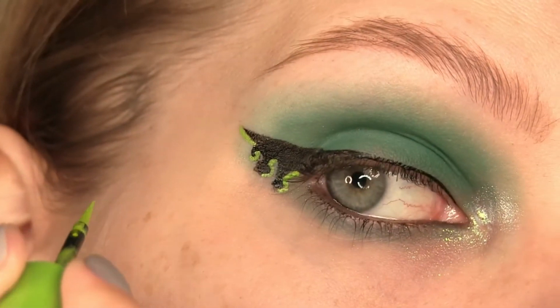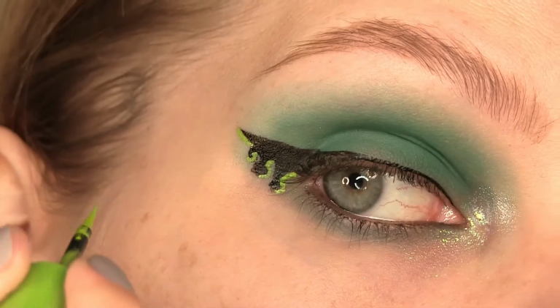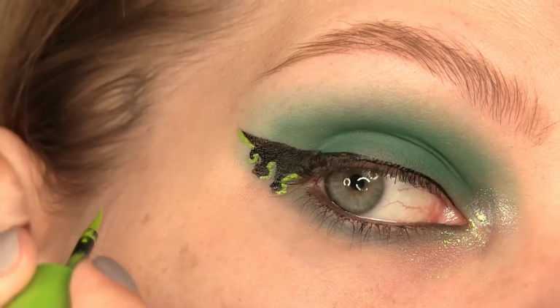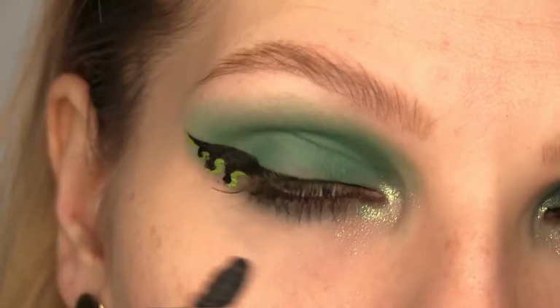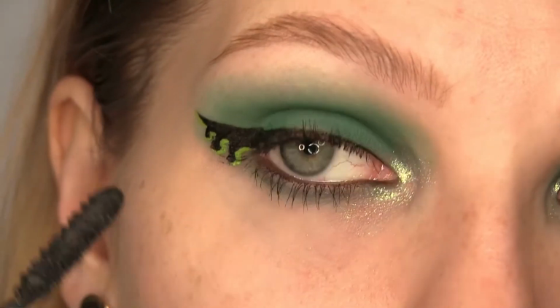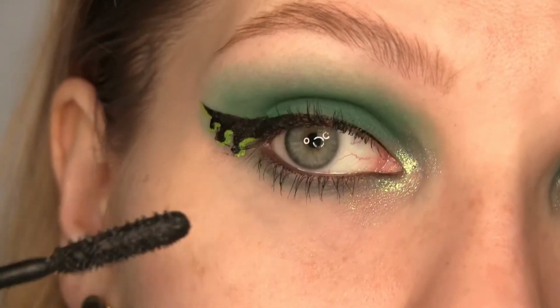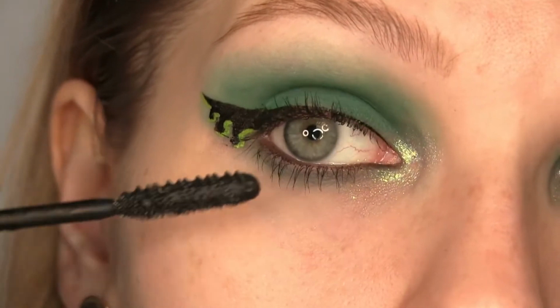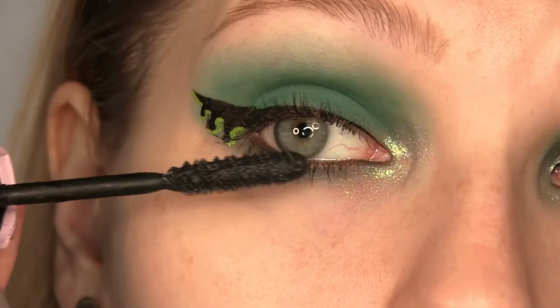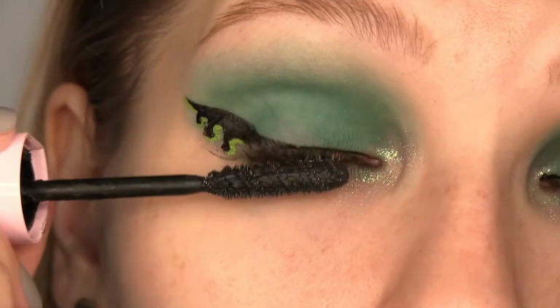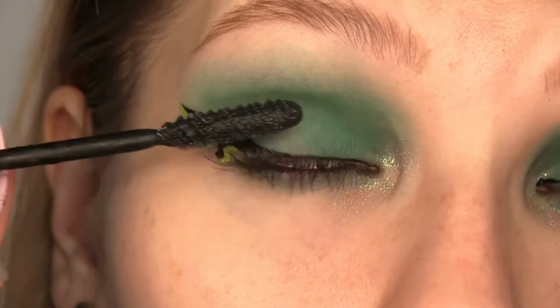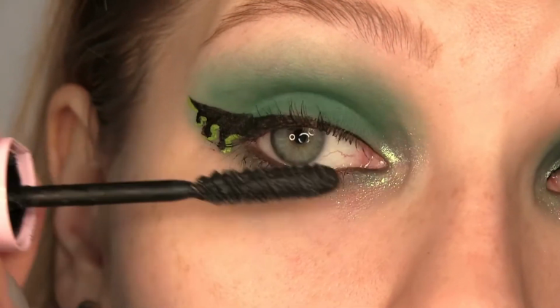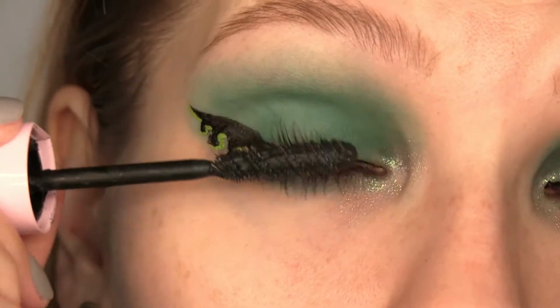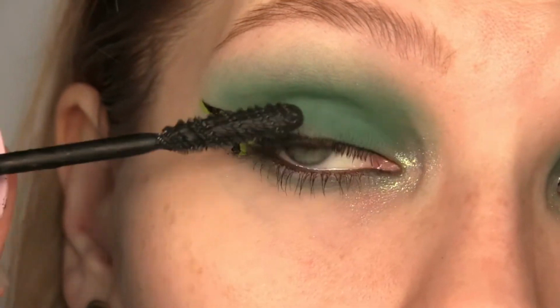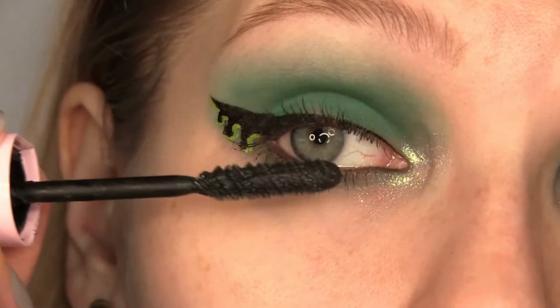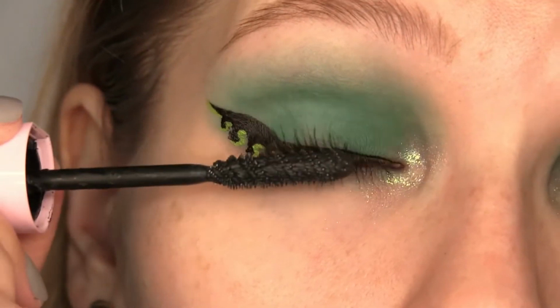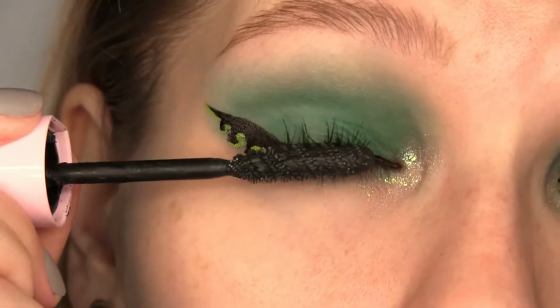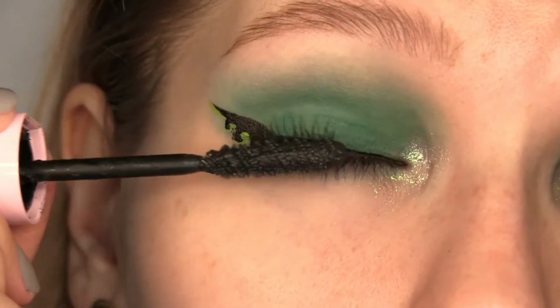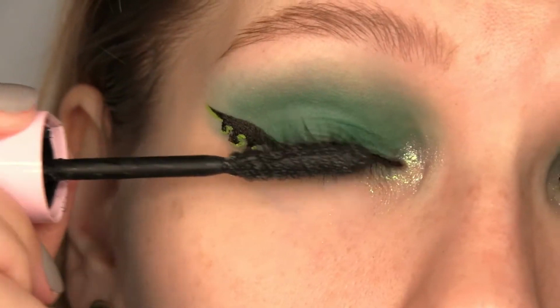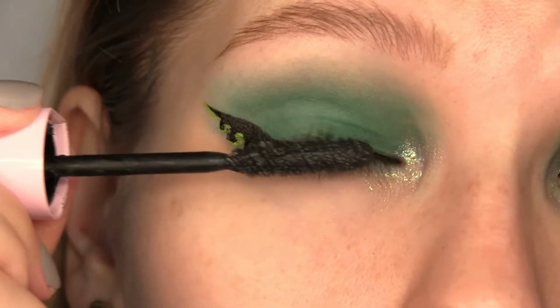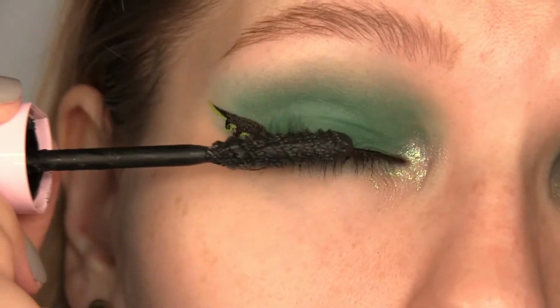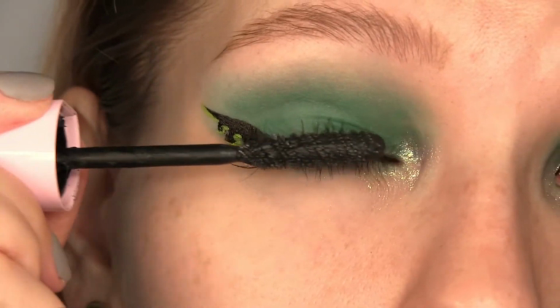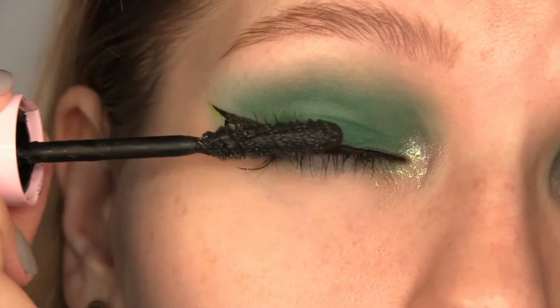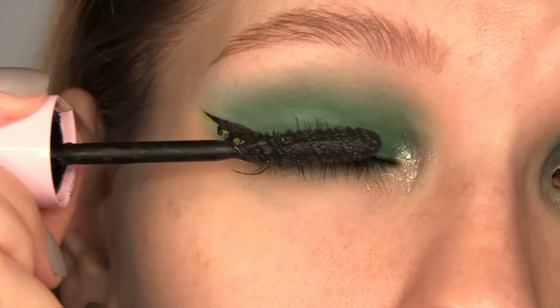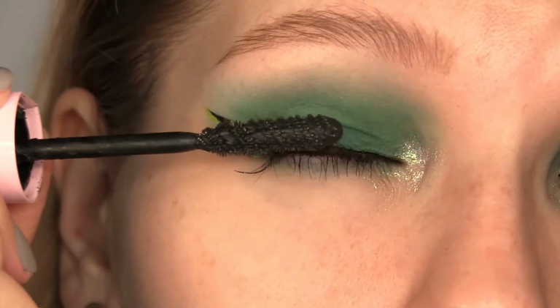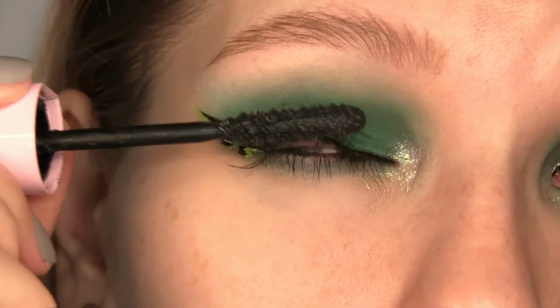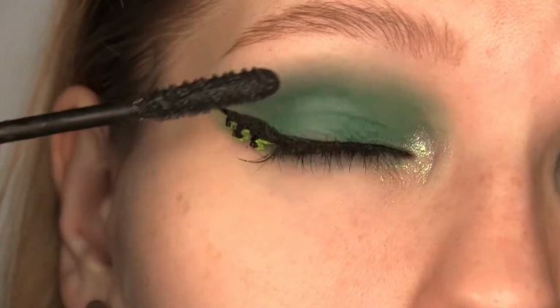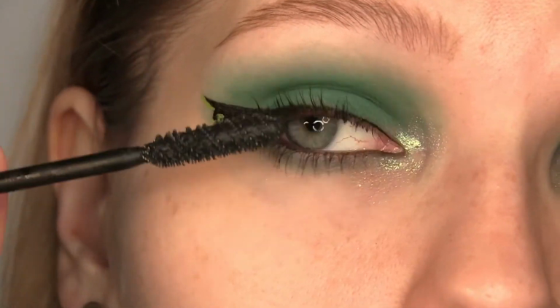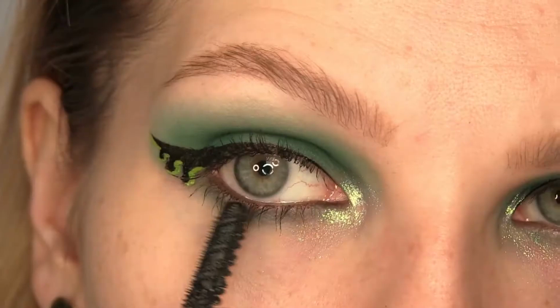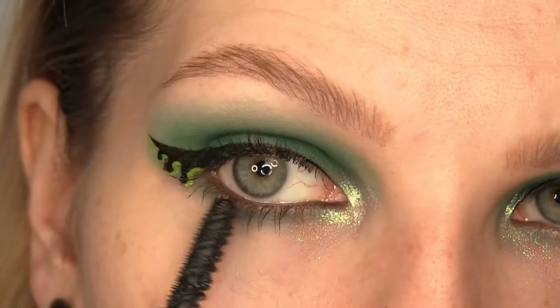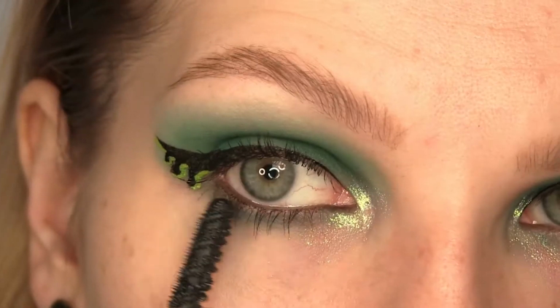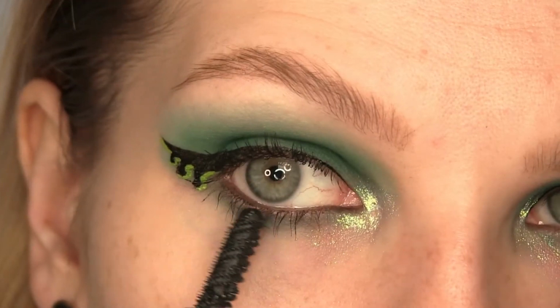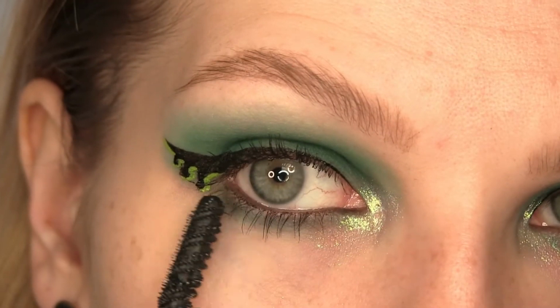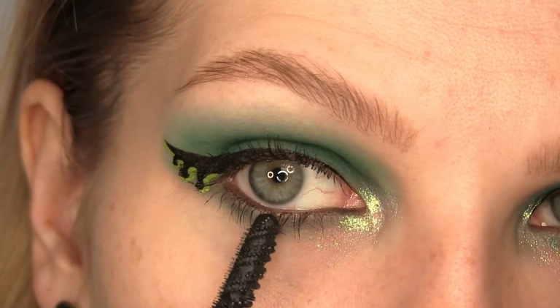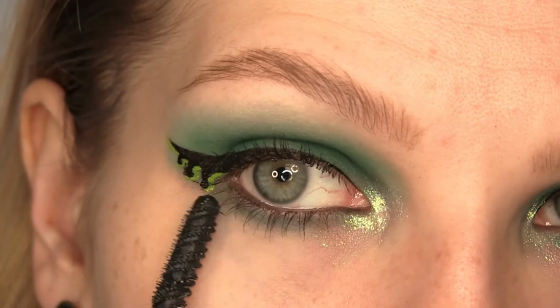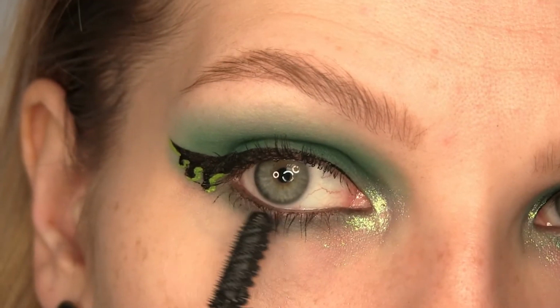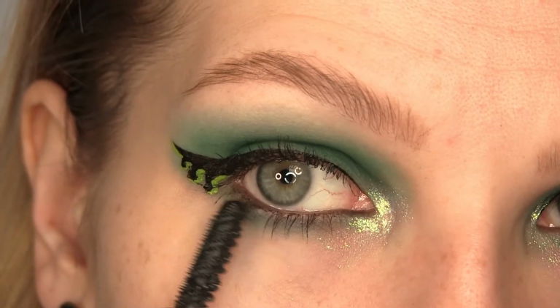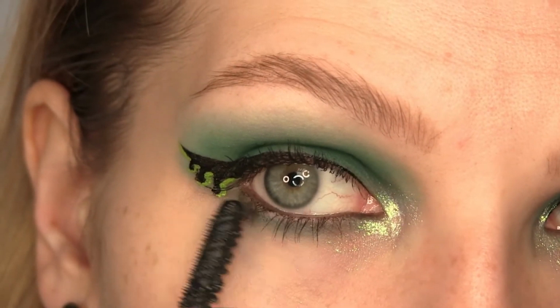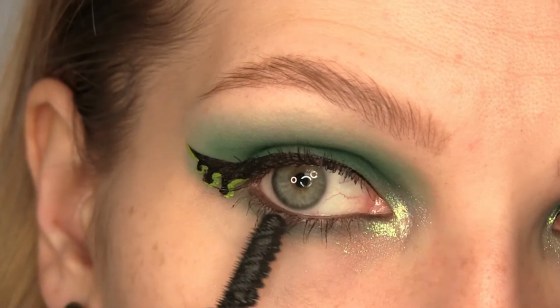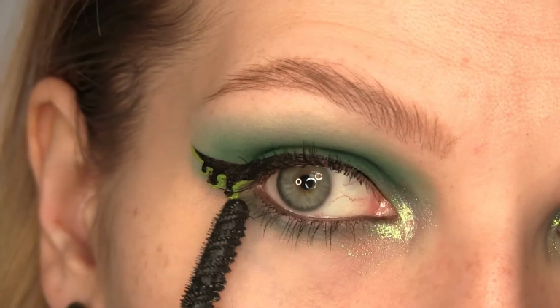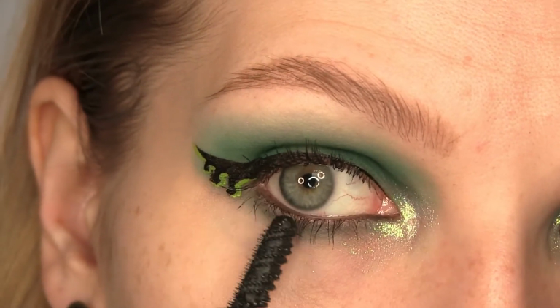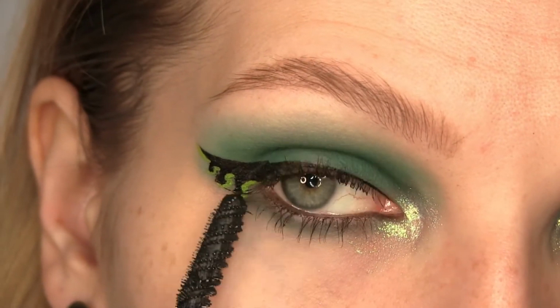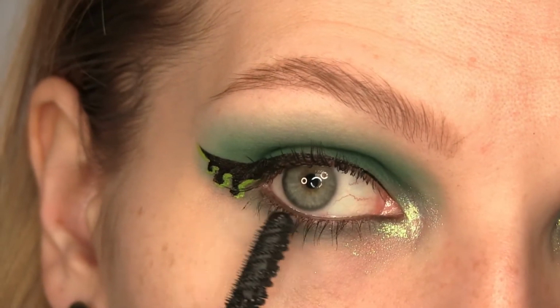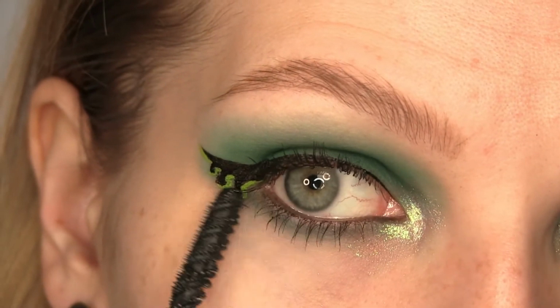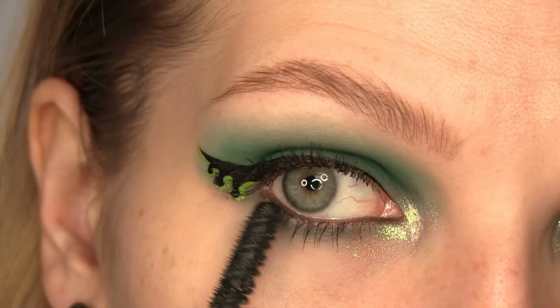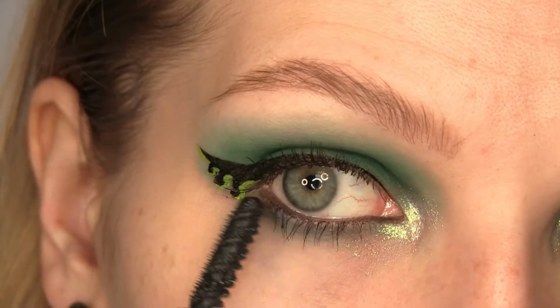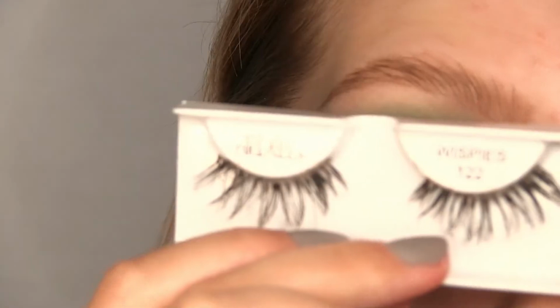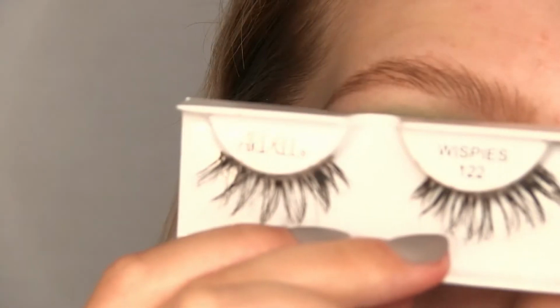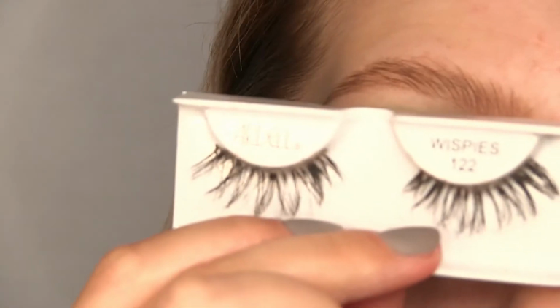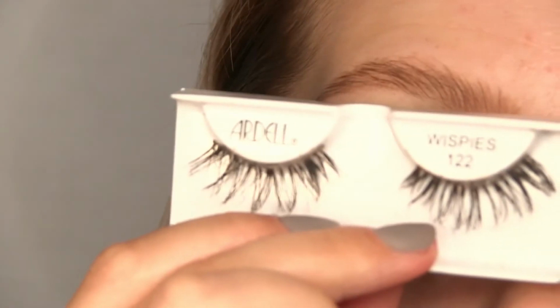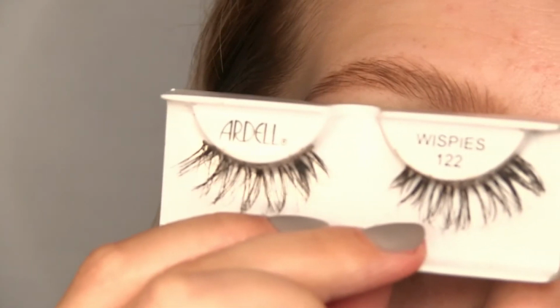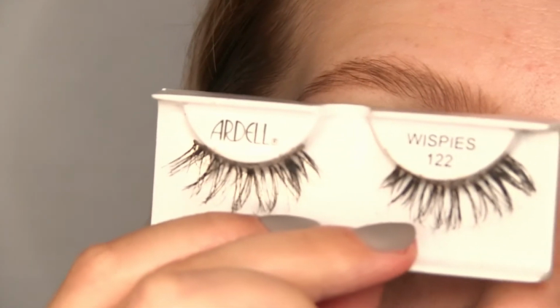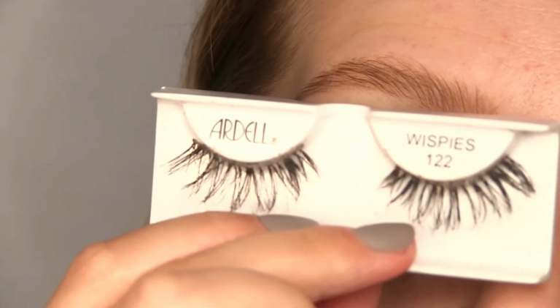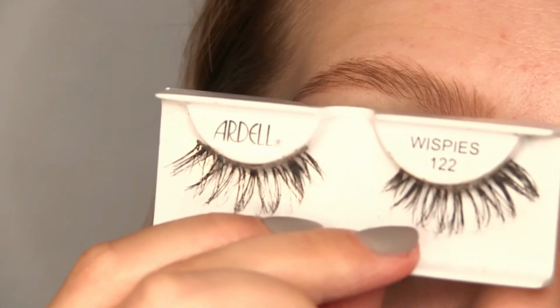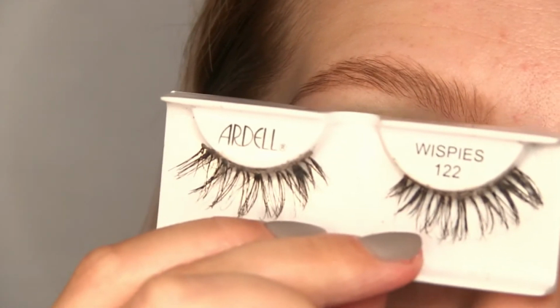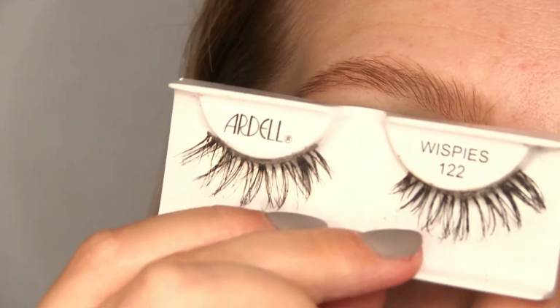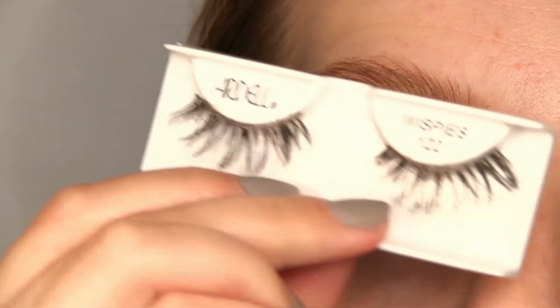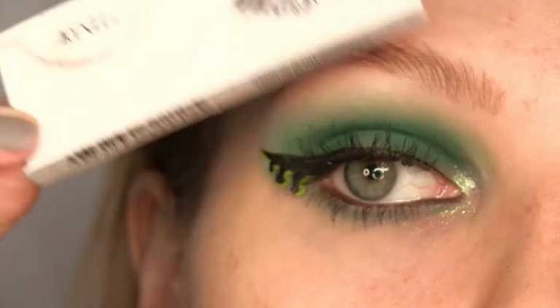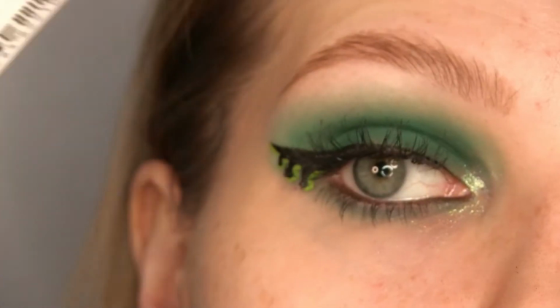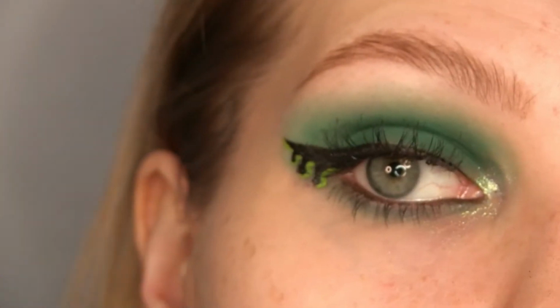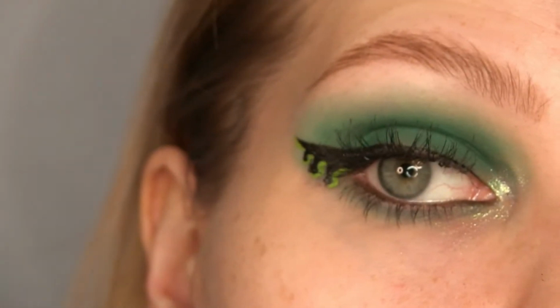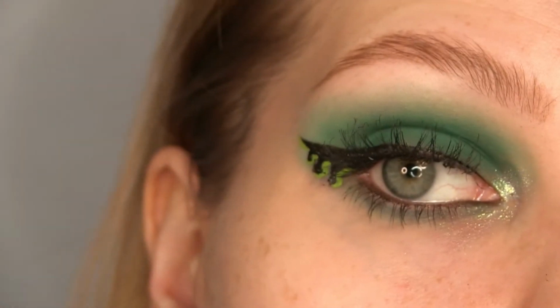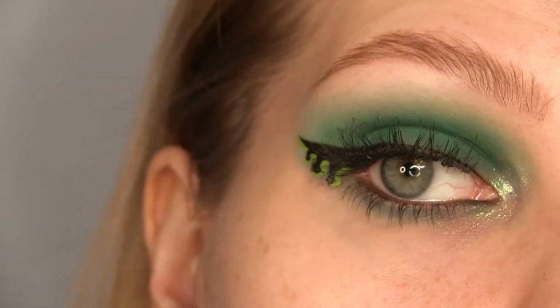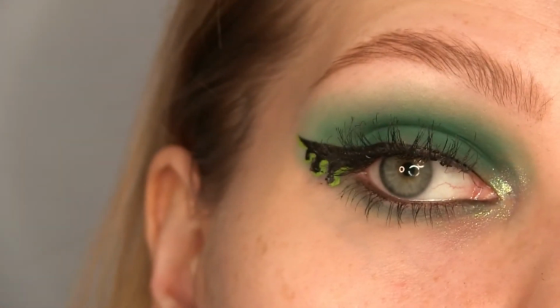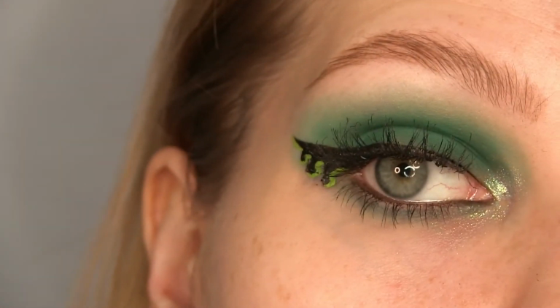And now it's time for some mascara on top and bottom lashes. I'm using the Ardell 122 Wispies.